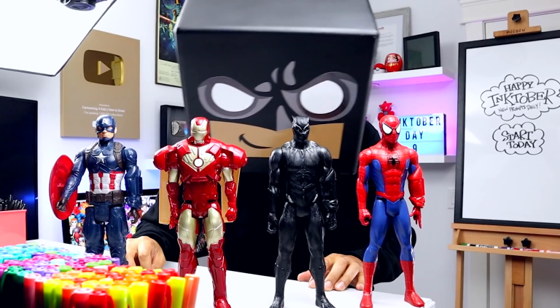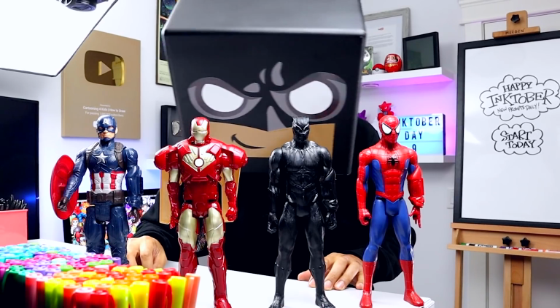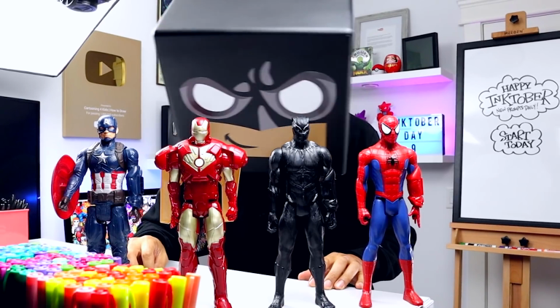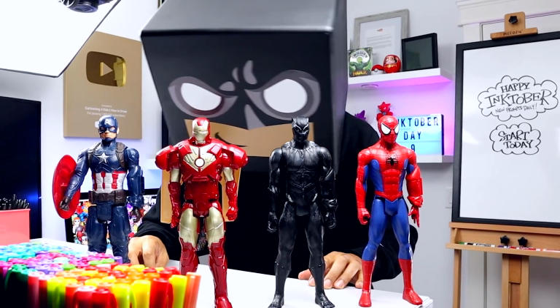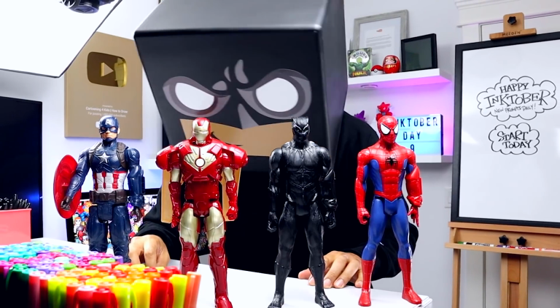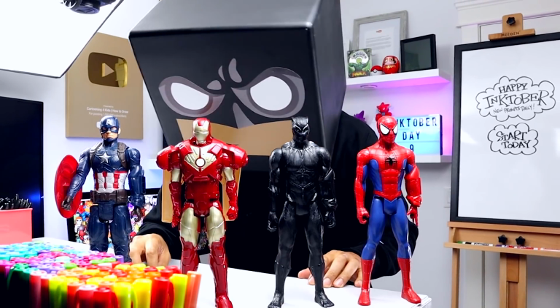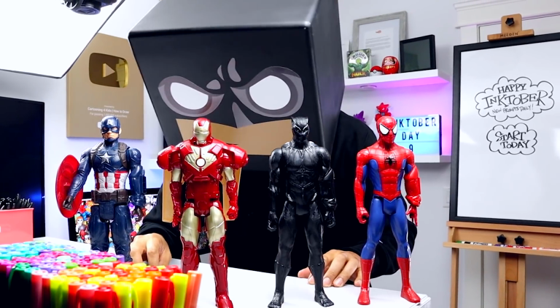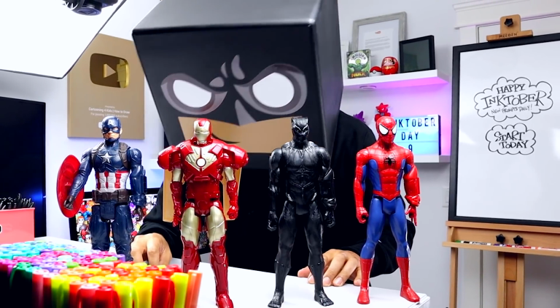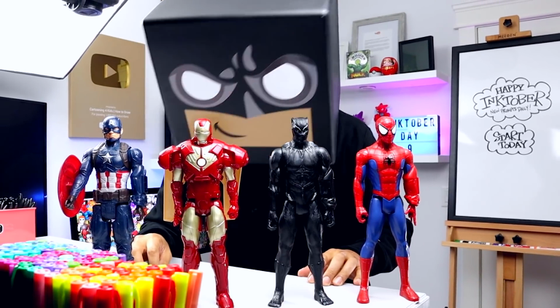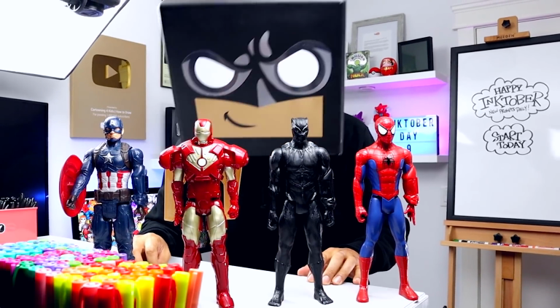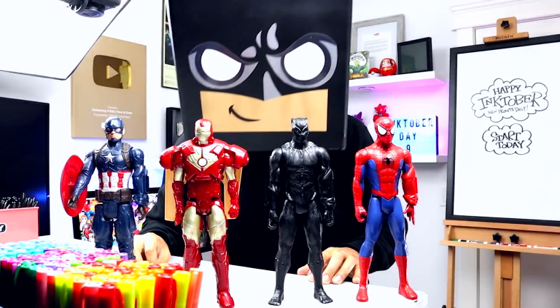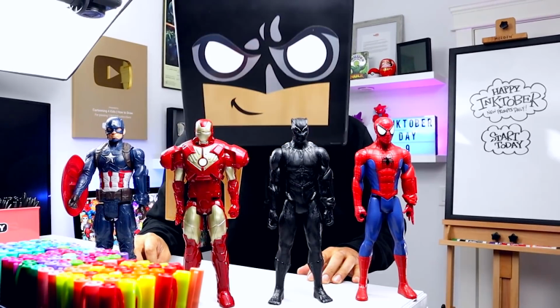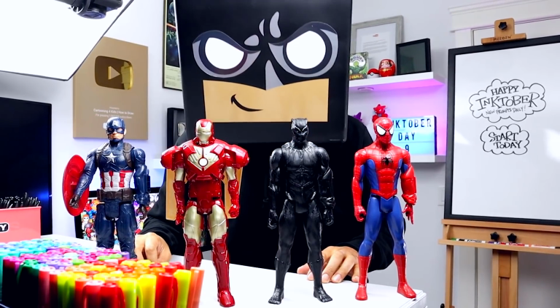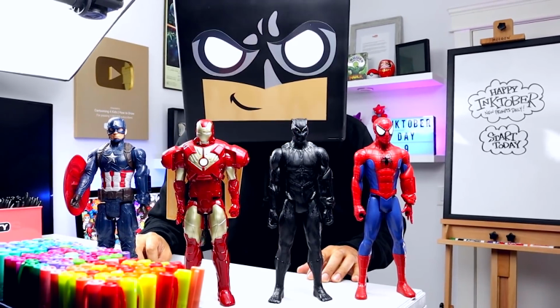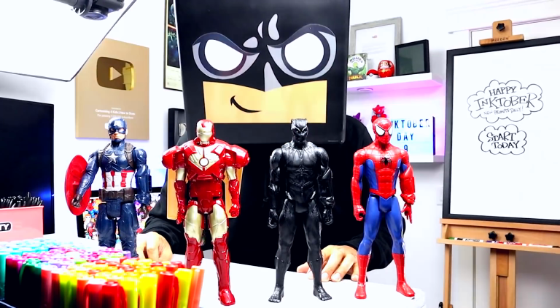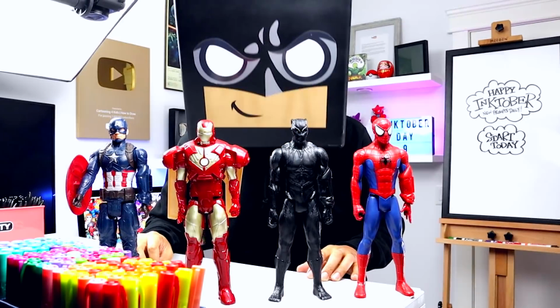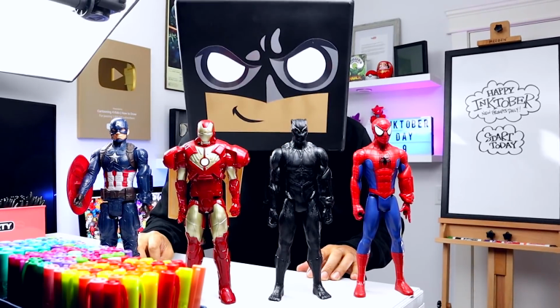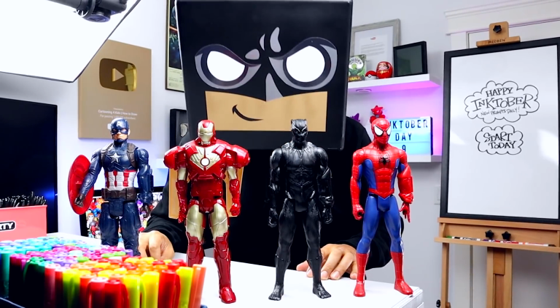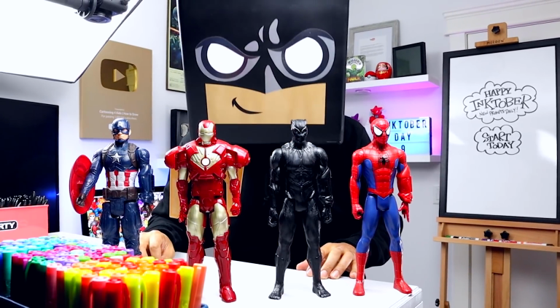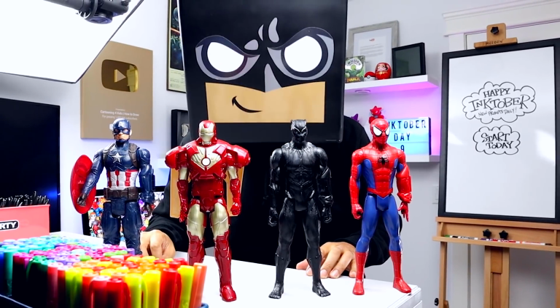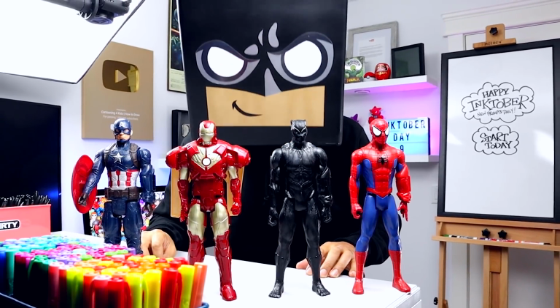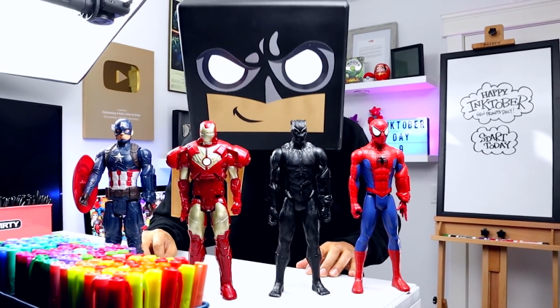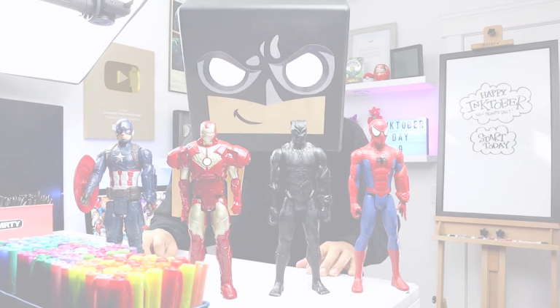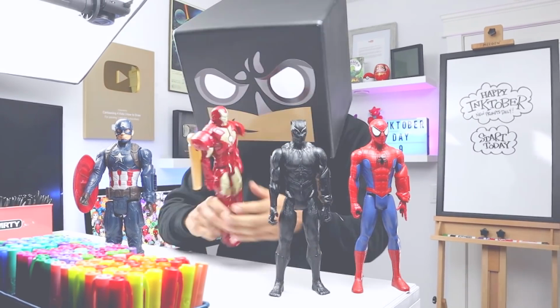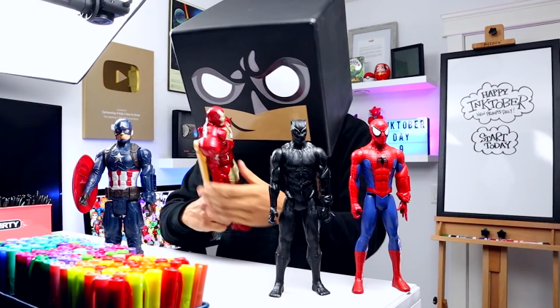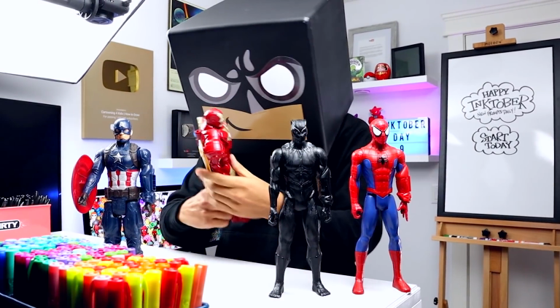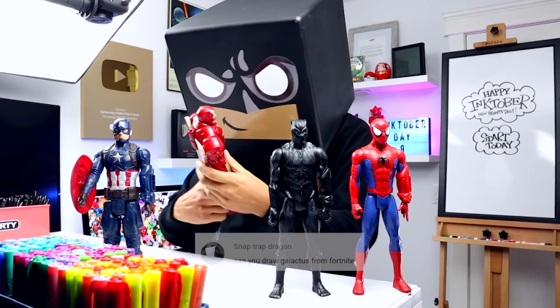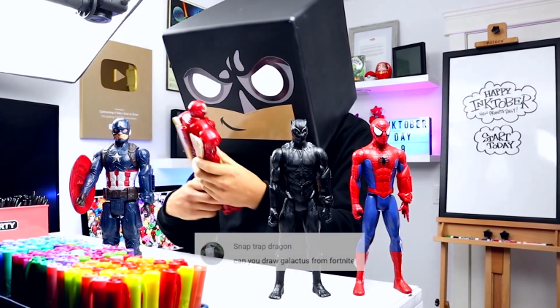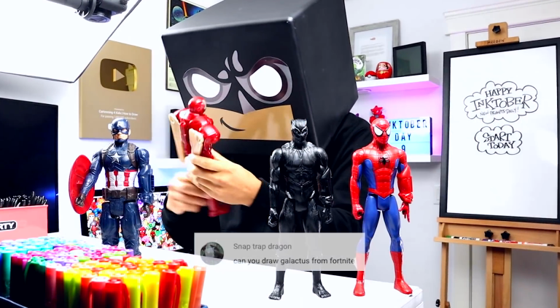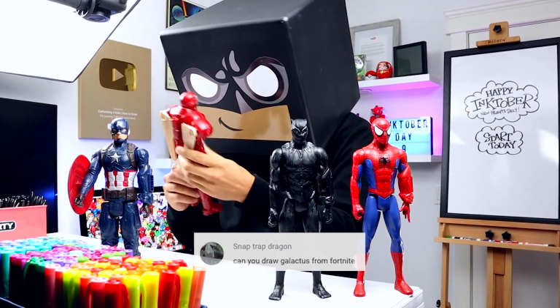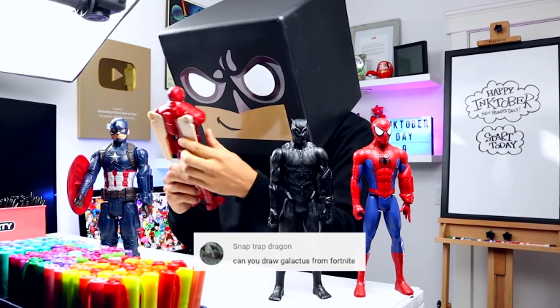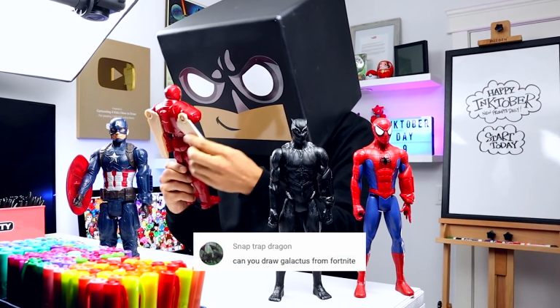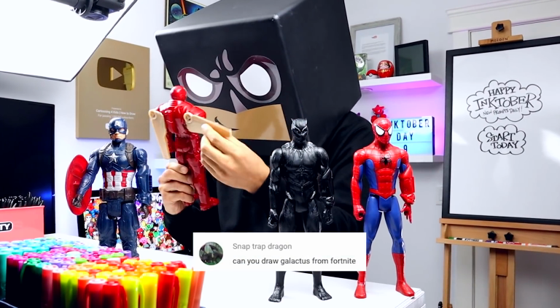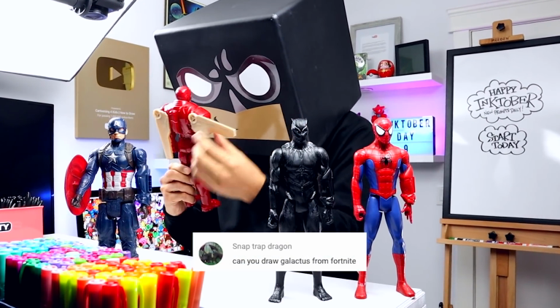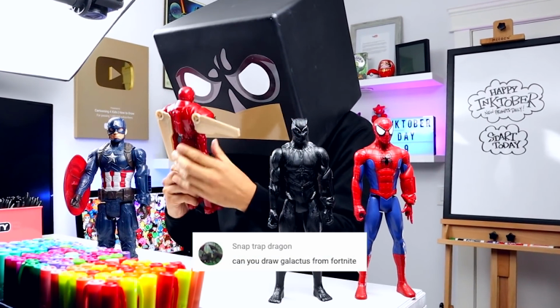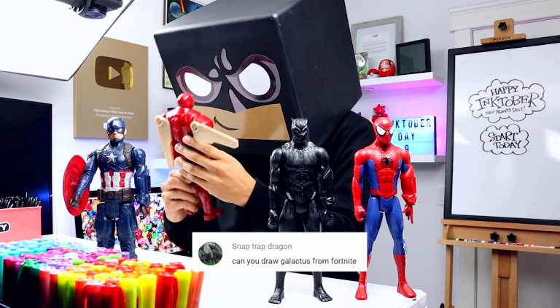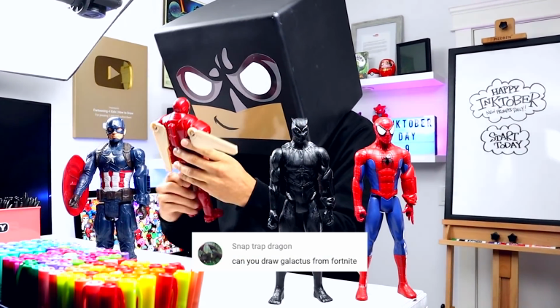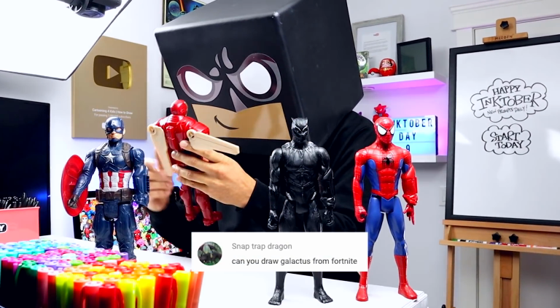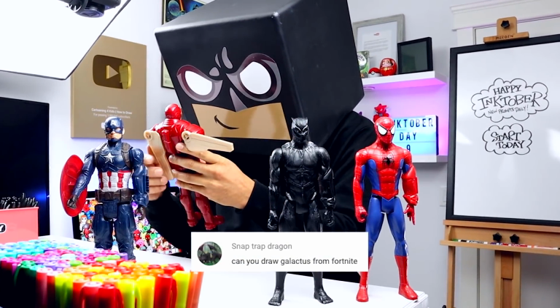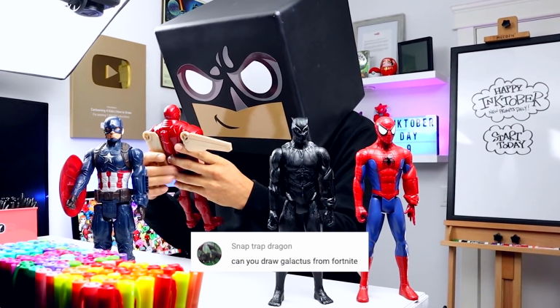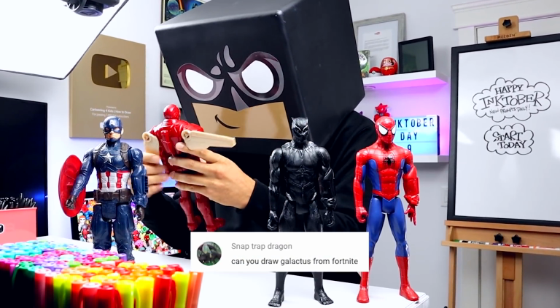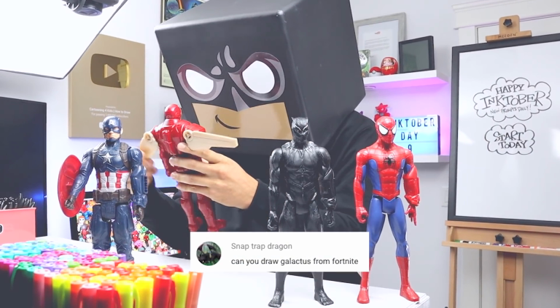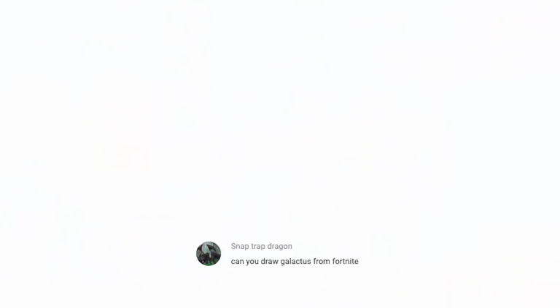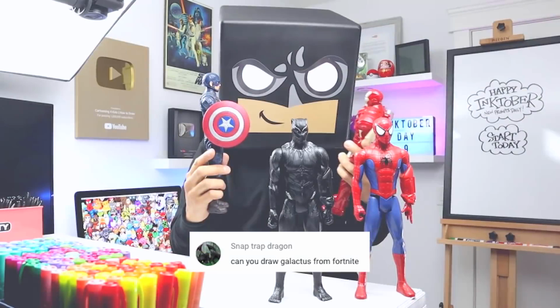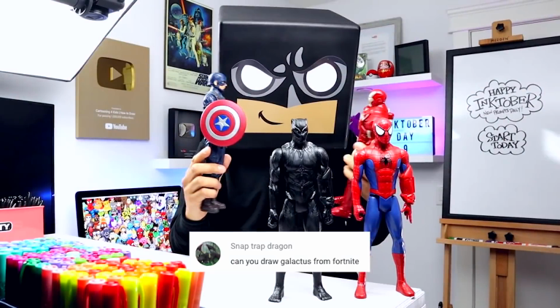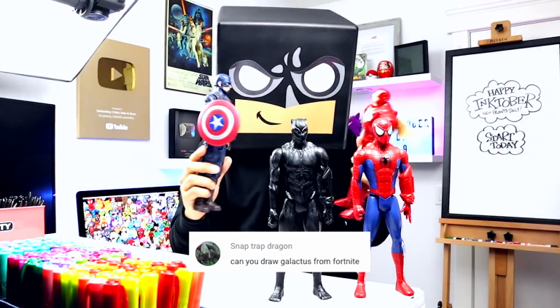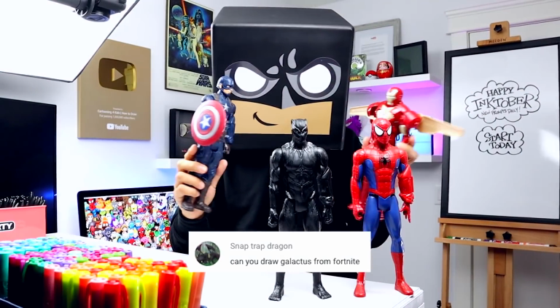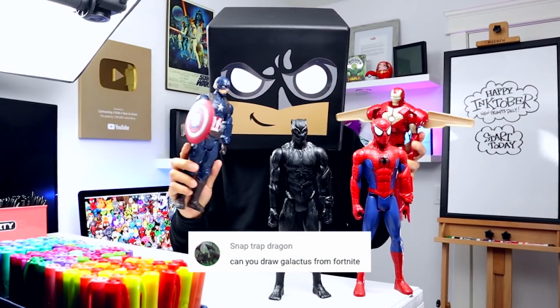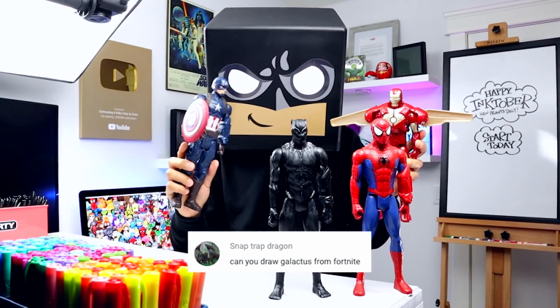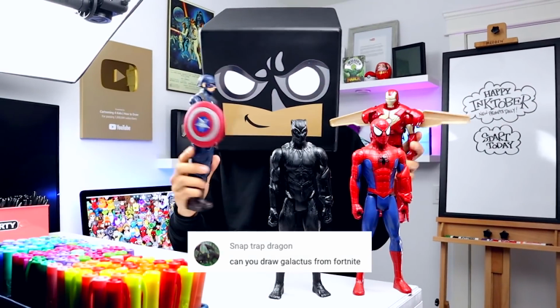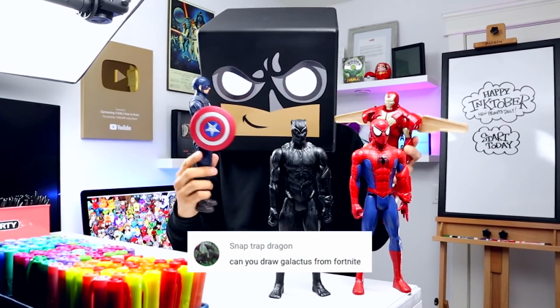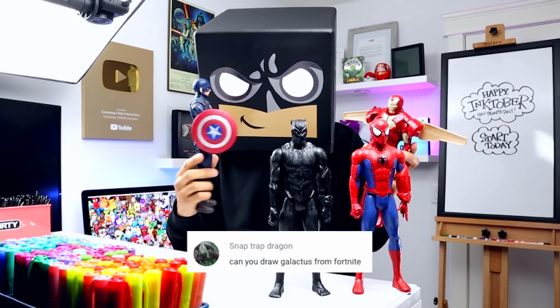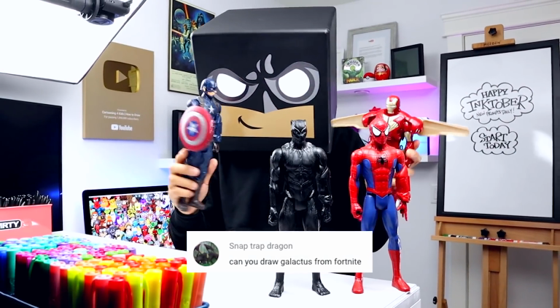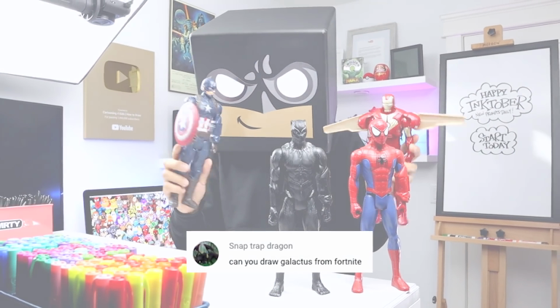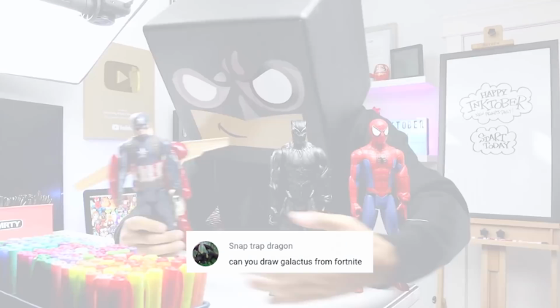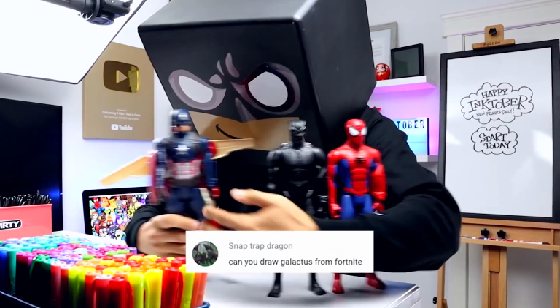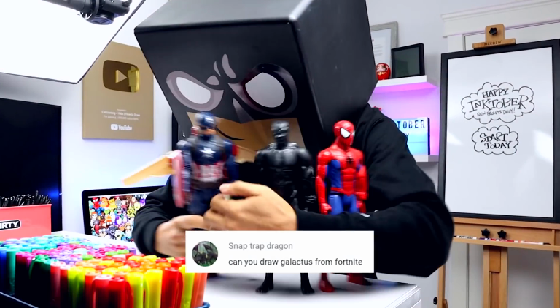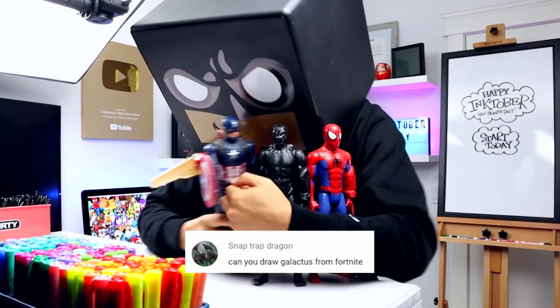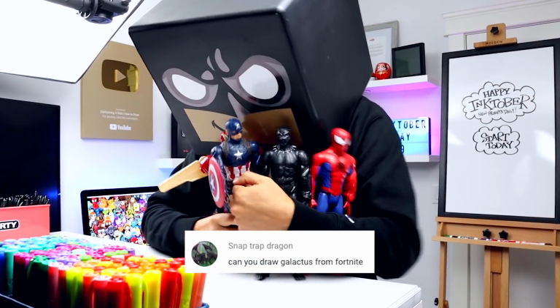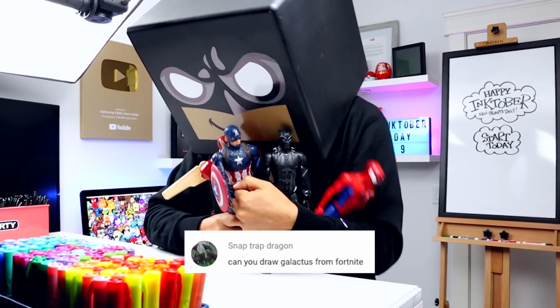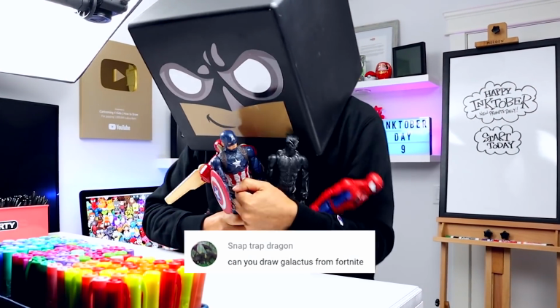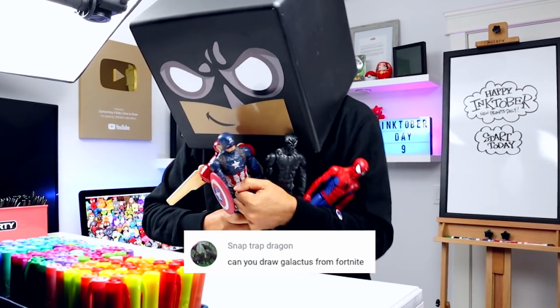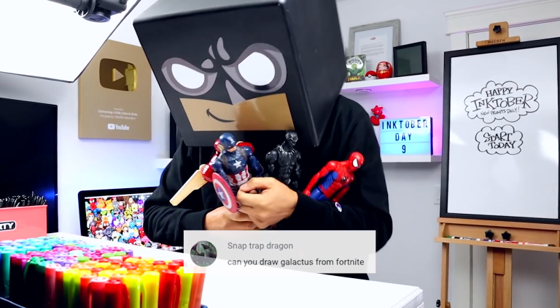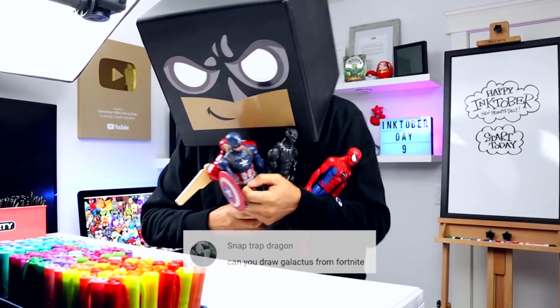What's up everyone and welcome to the club and welcome to Fortnite Friday. I gotta tell you I'm pretty excited about this Marvel tie-in. So today we'll continue on that theme and draw Galactus from Fortnite.